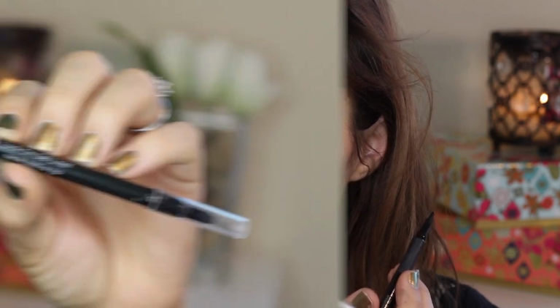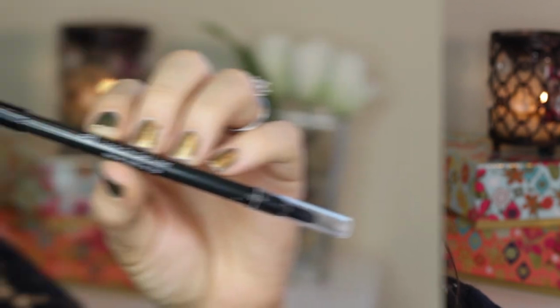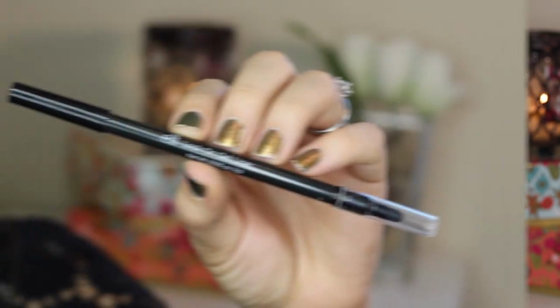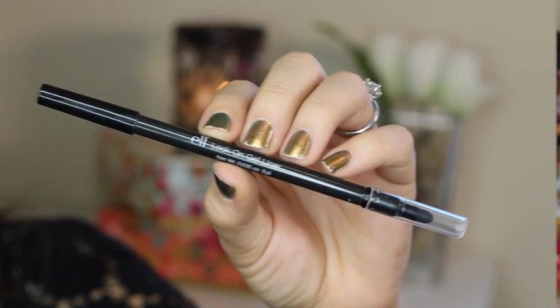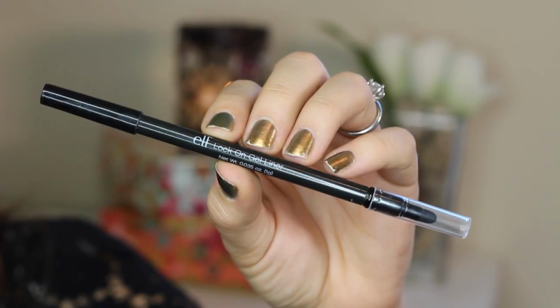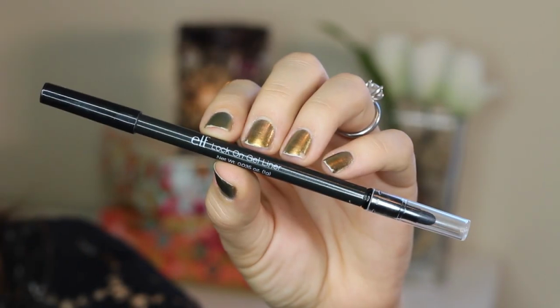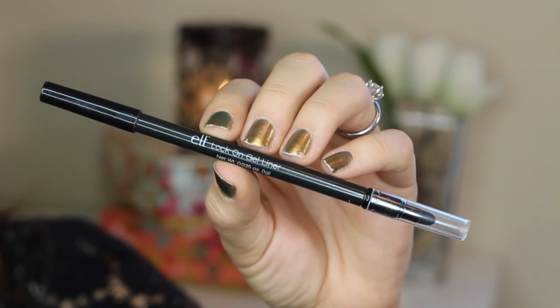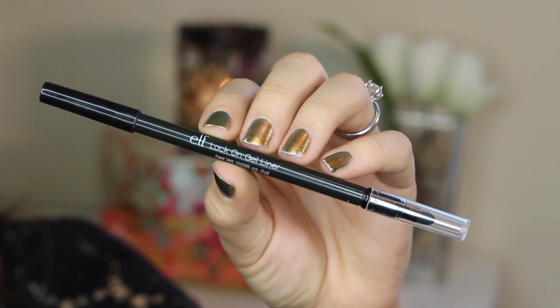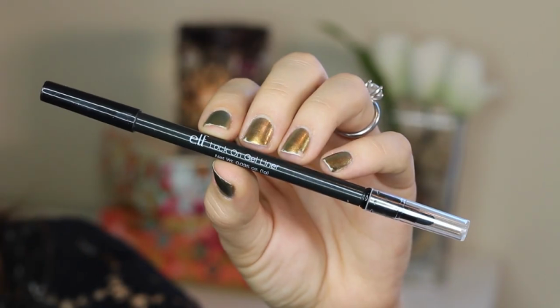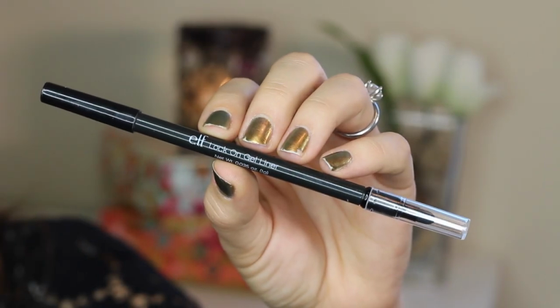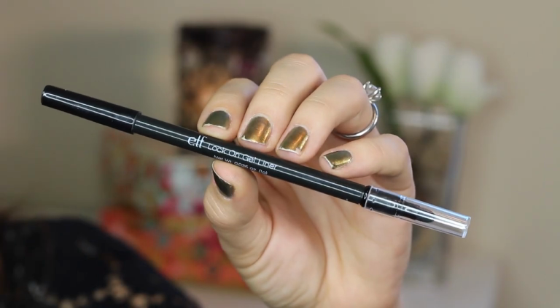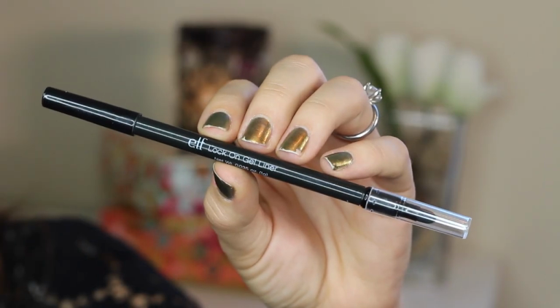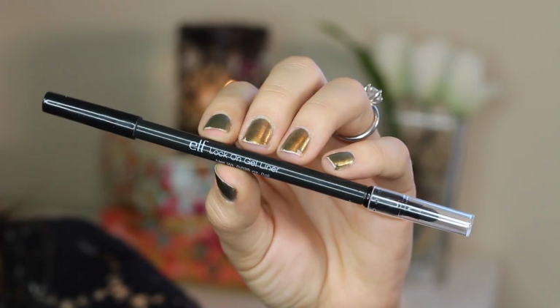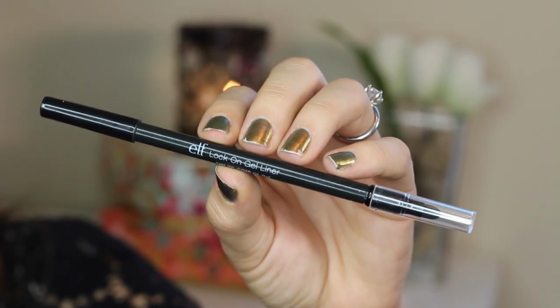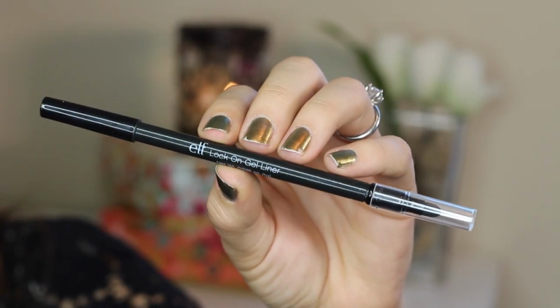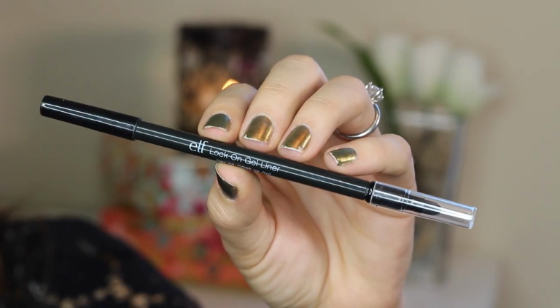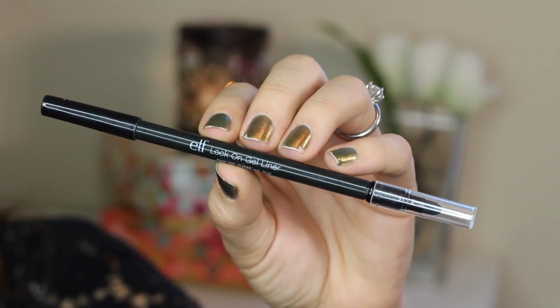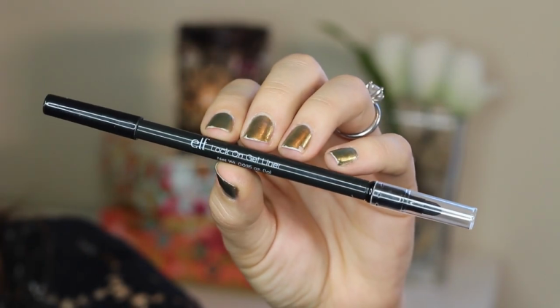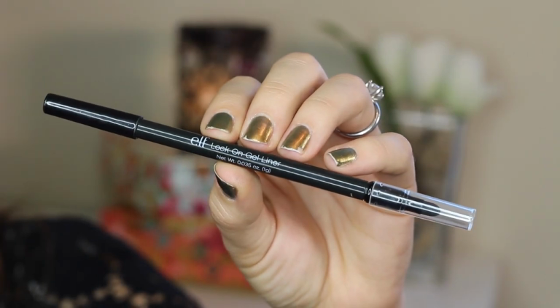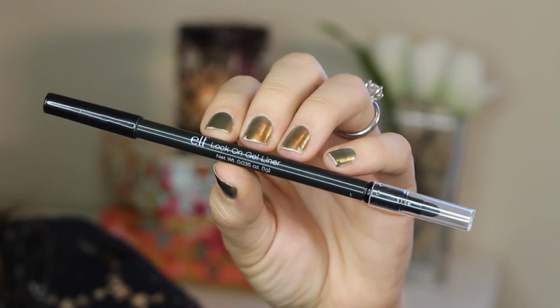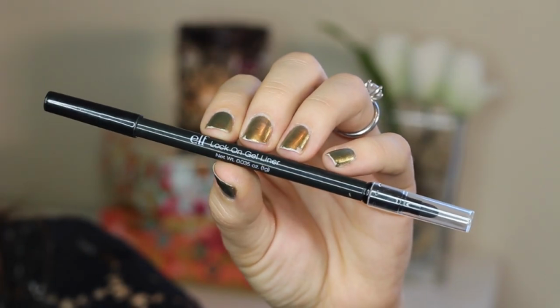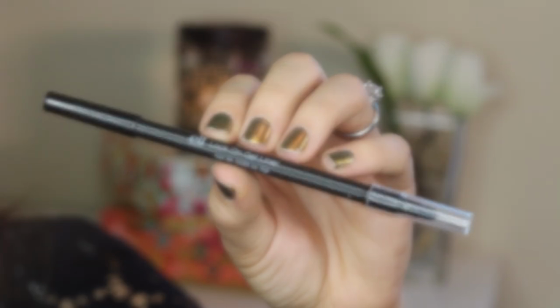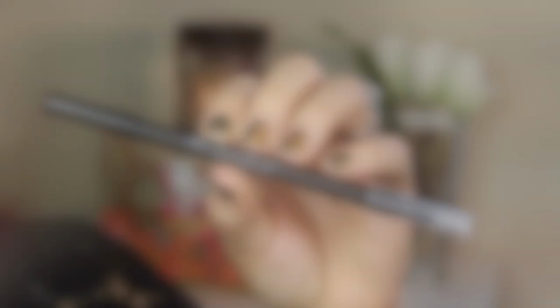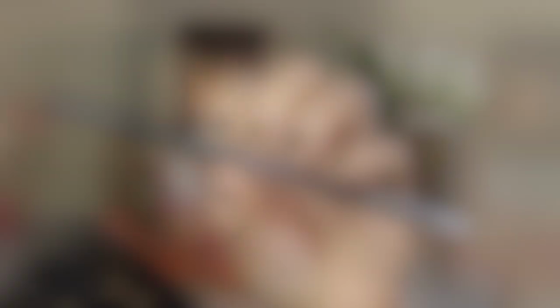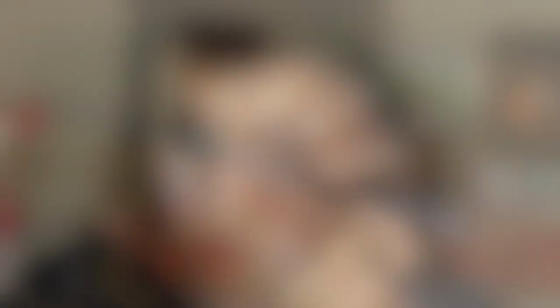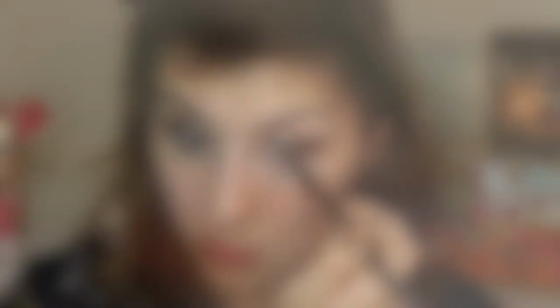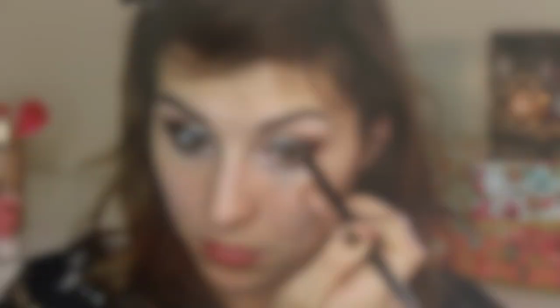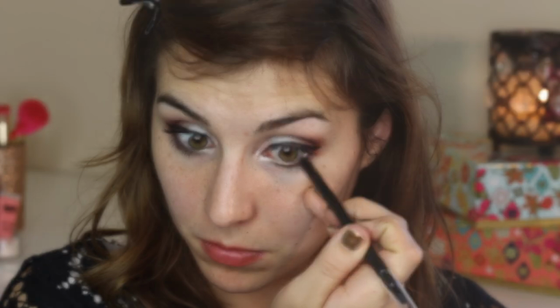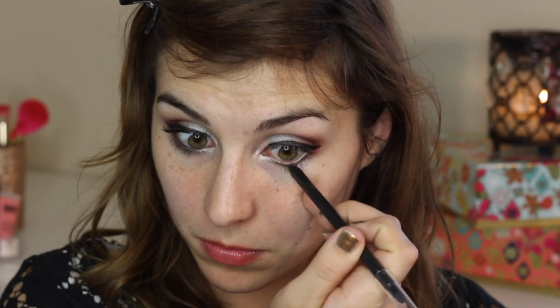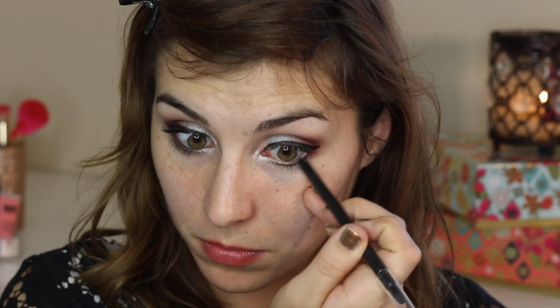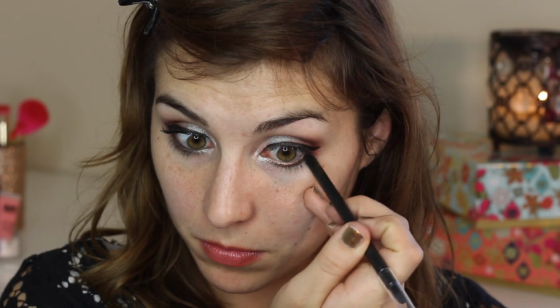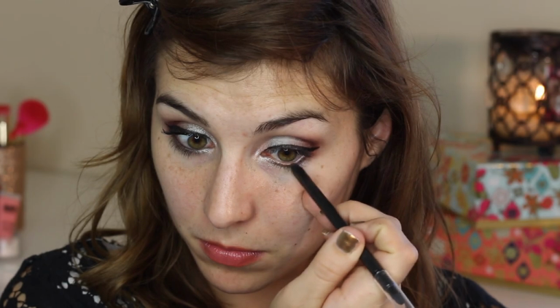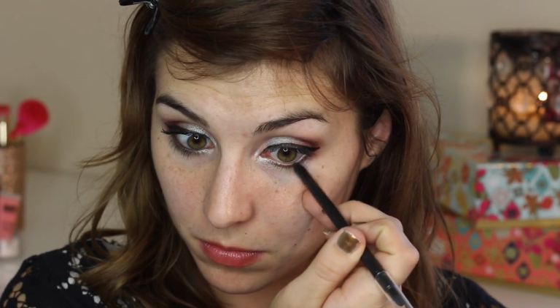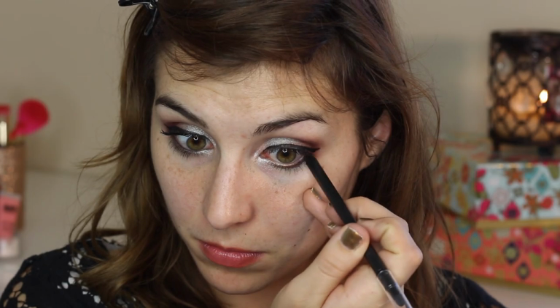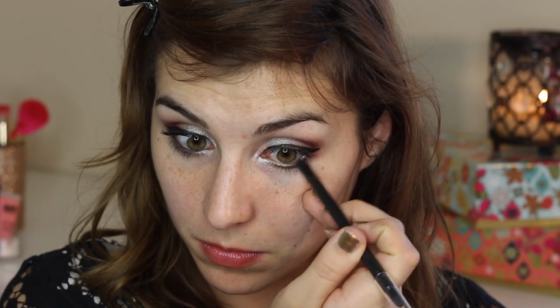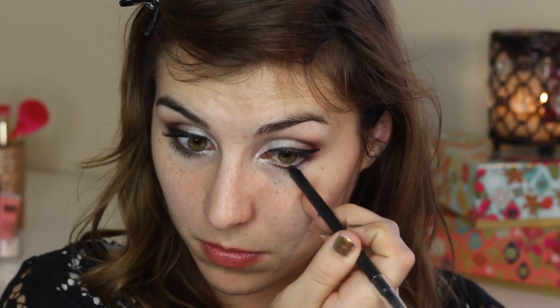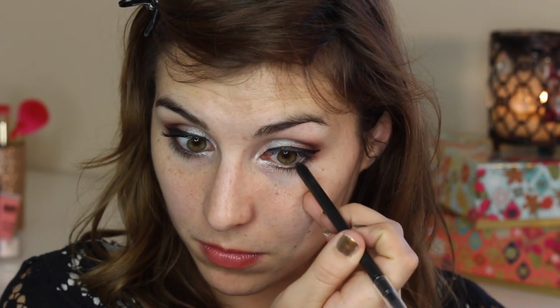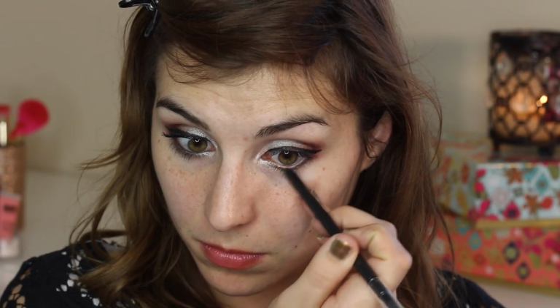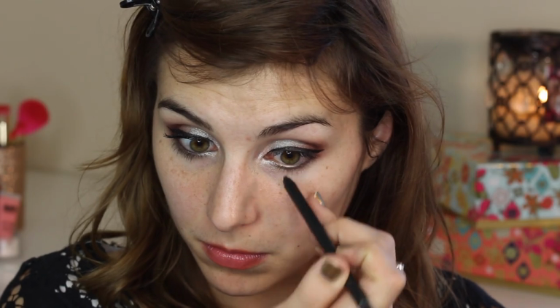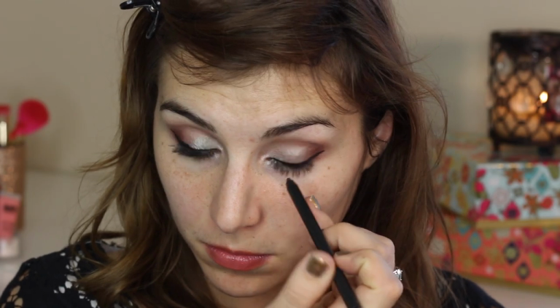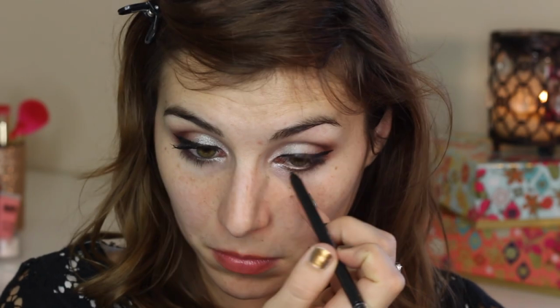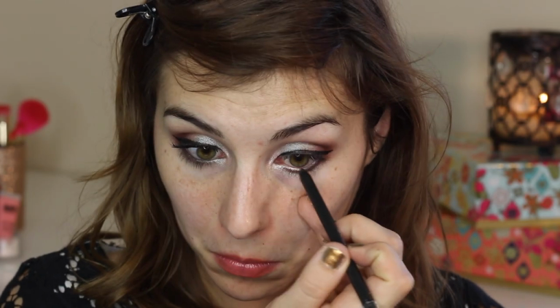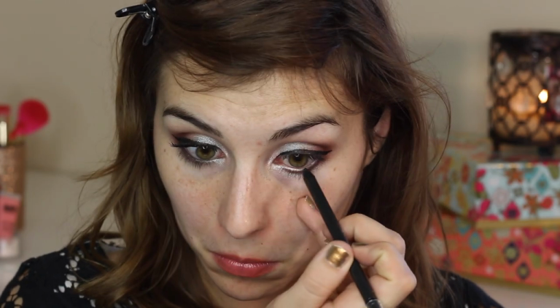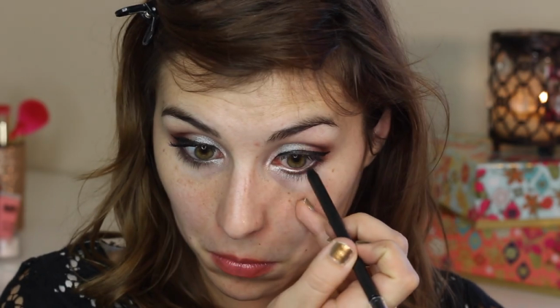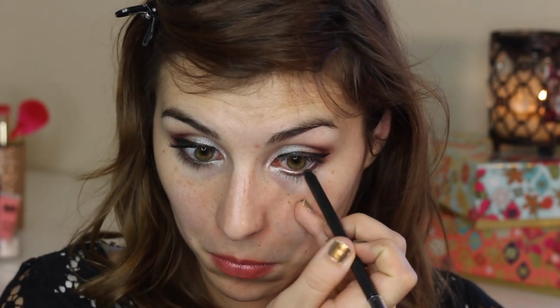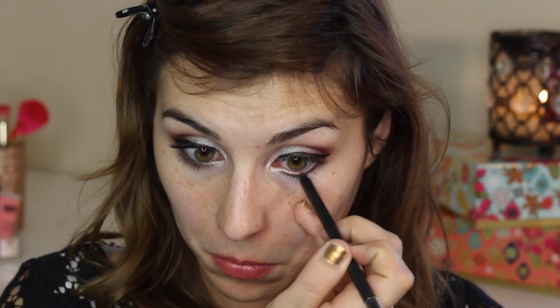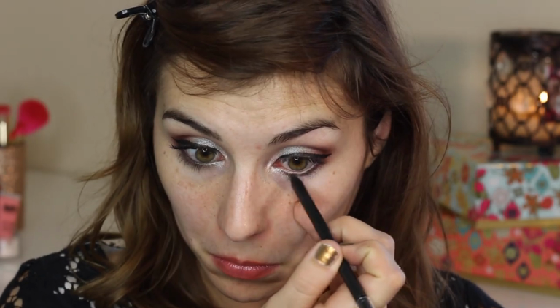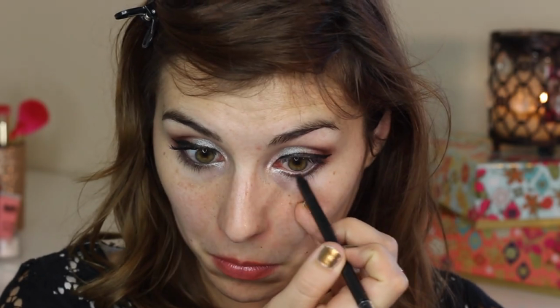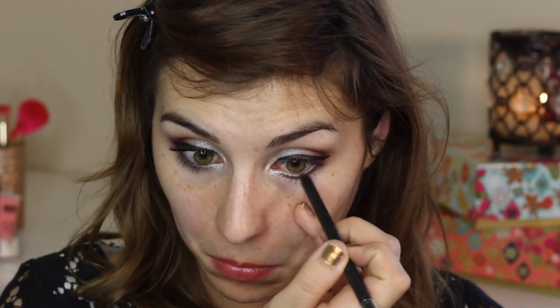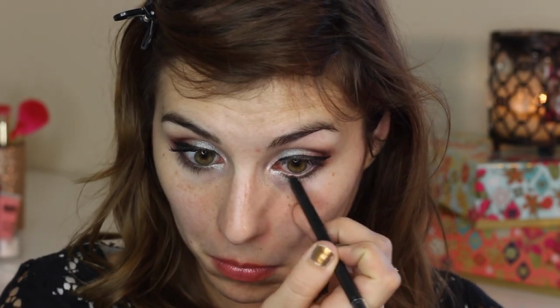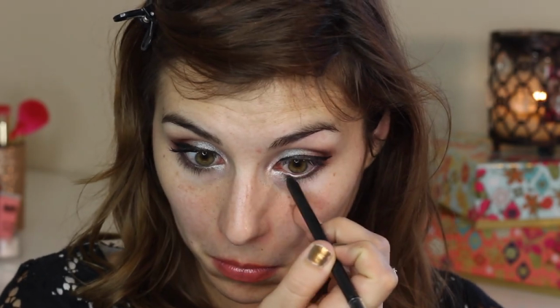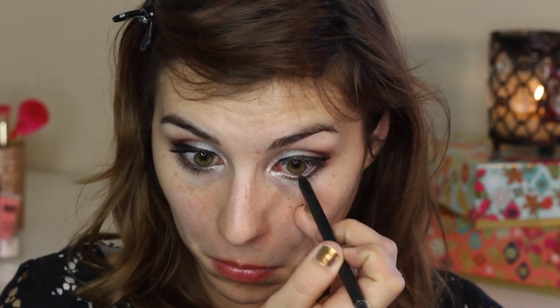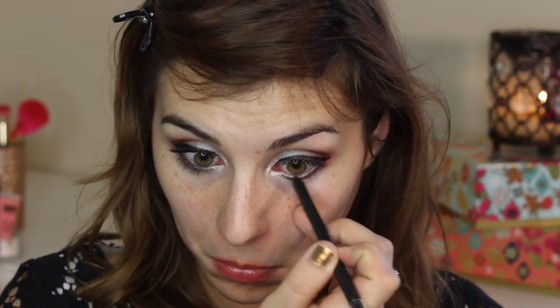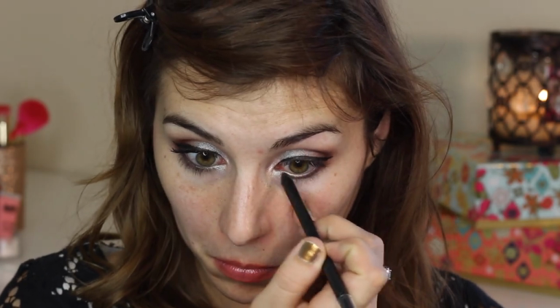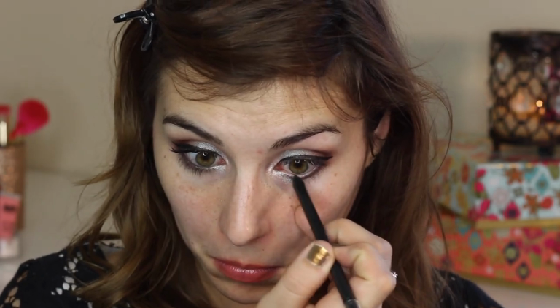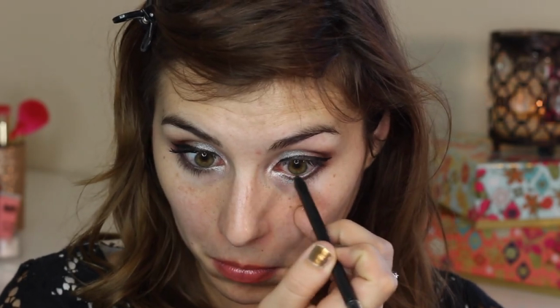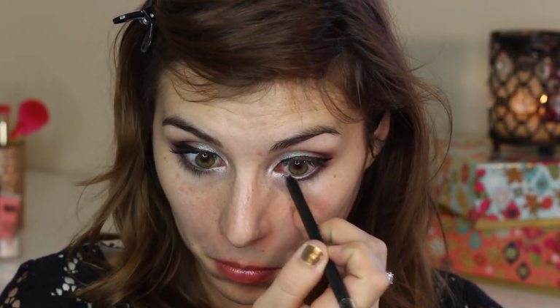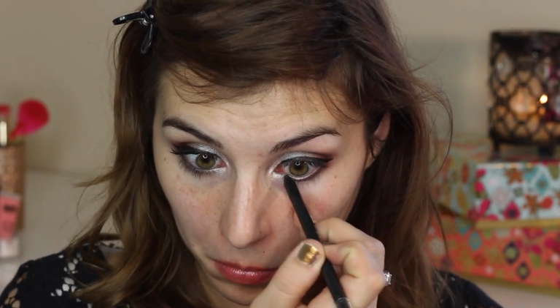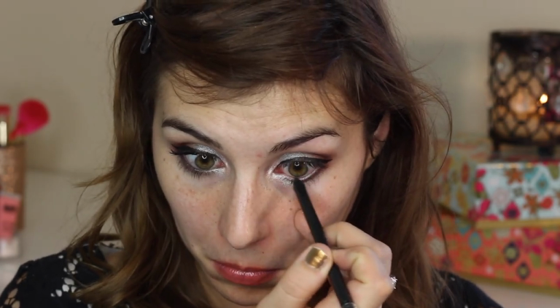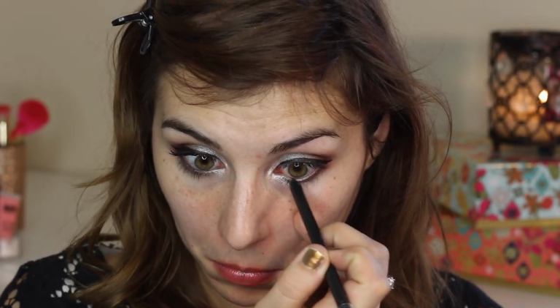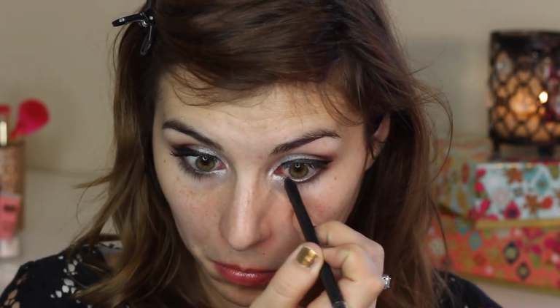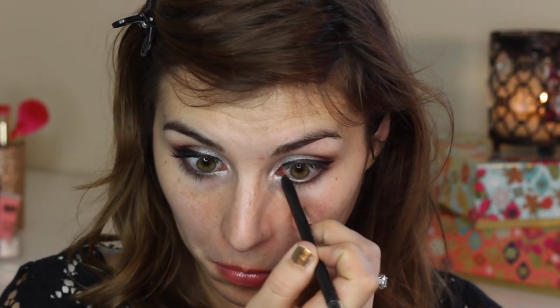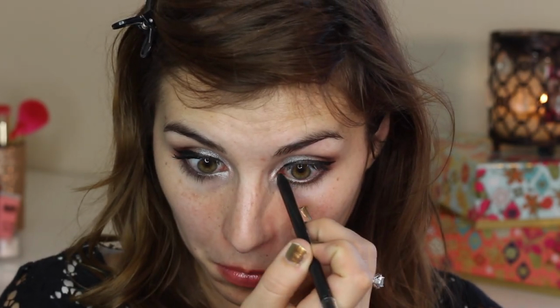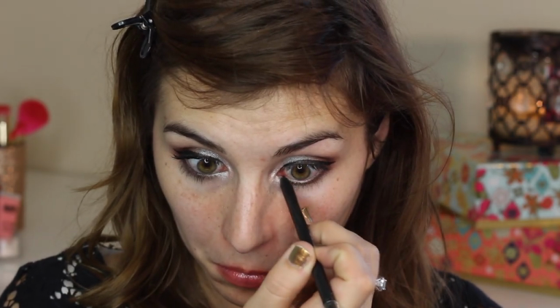To add some definition to my lower lash line, I'm using ELF's Lock On Gel Liner in black, applying that to my lower waterline.